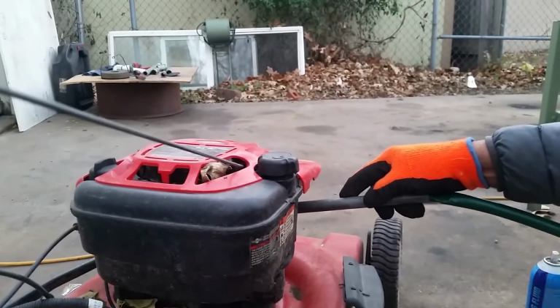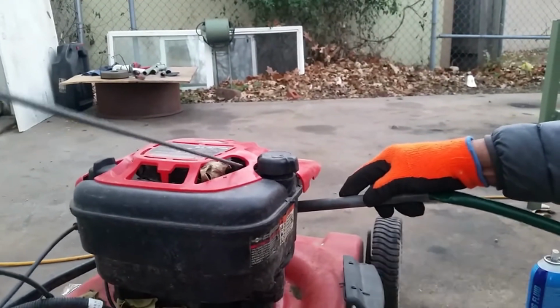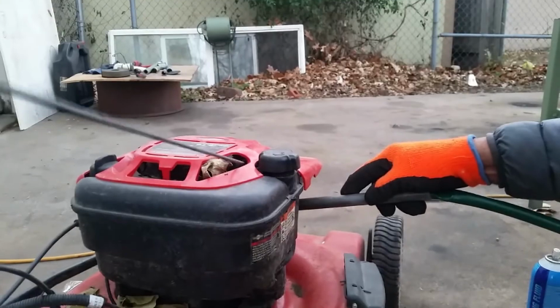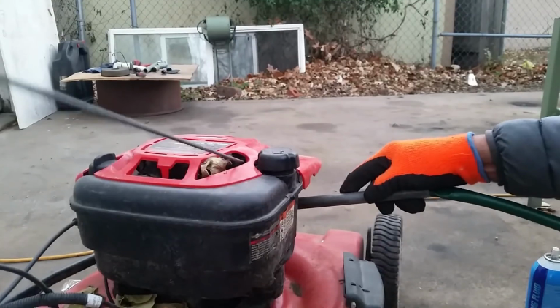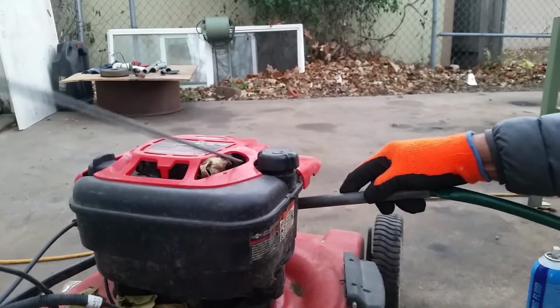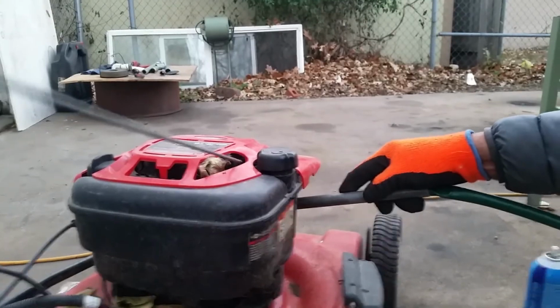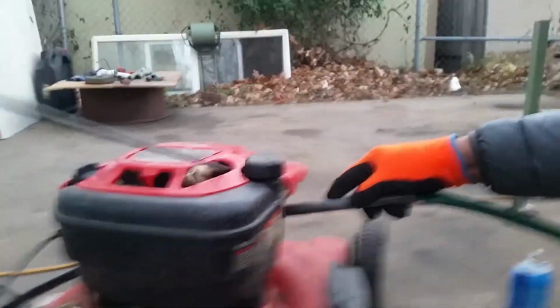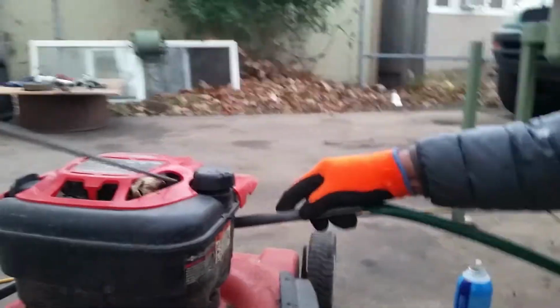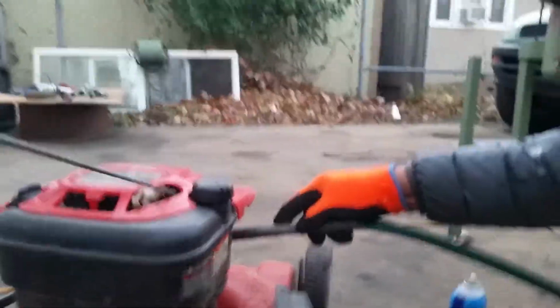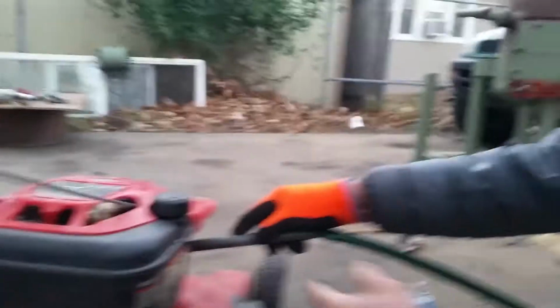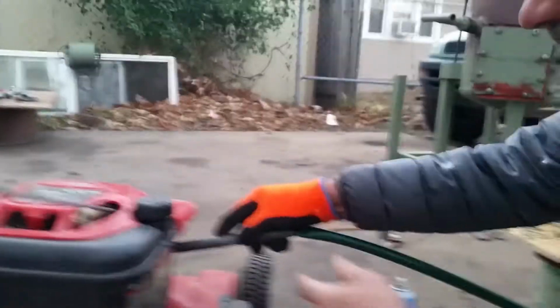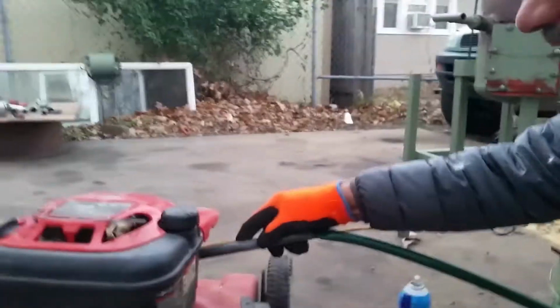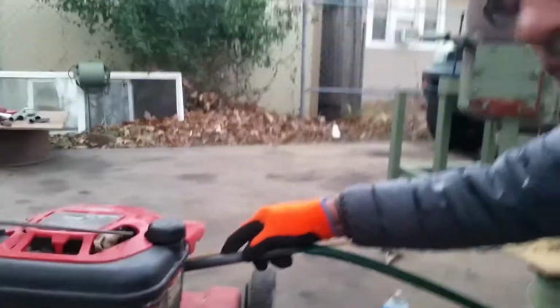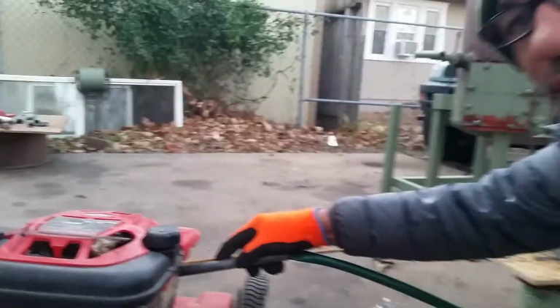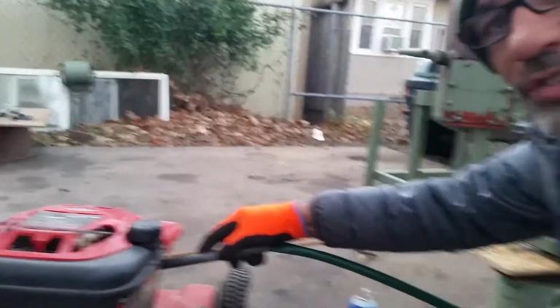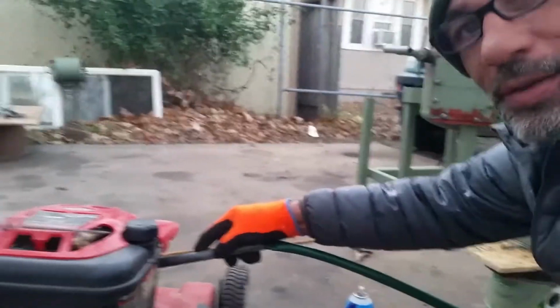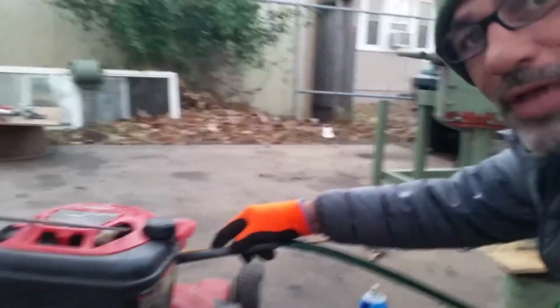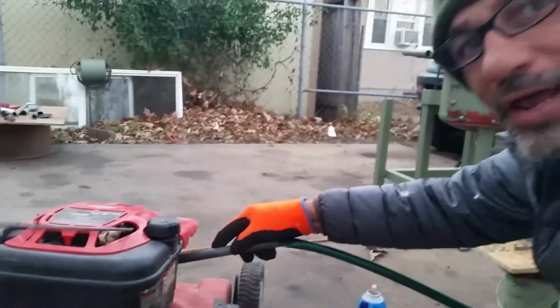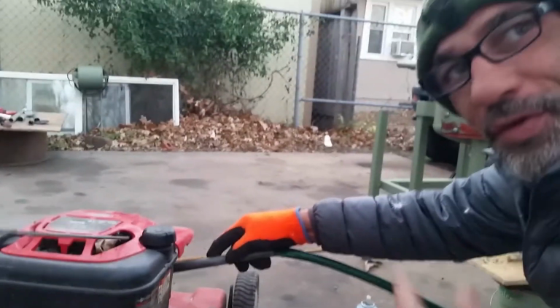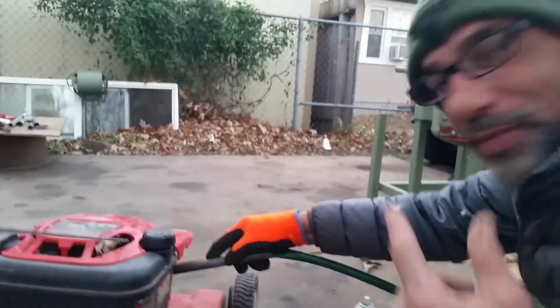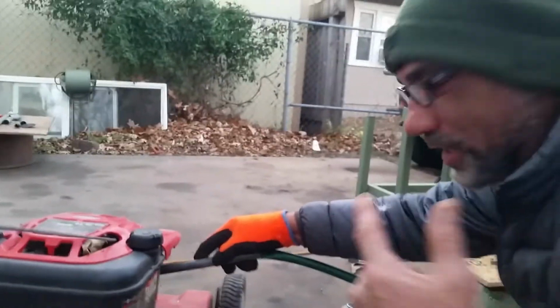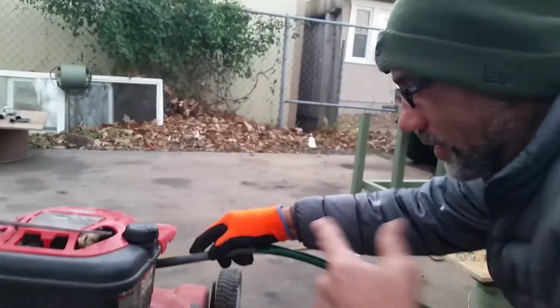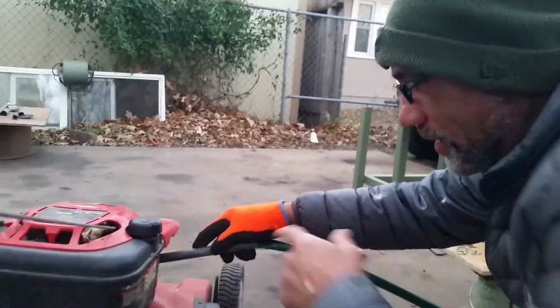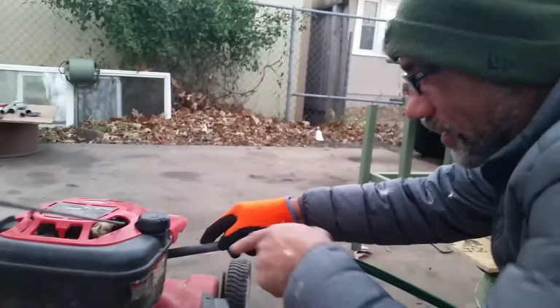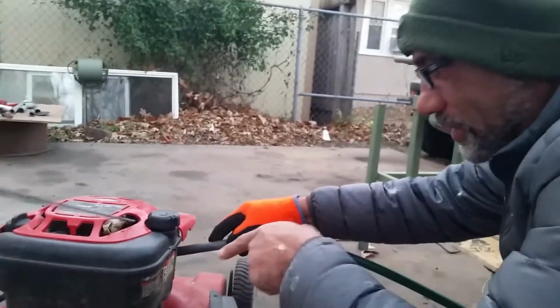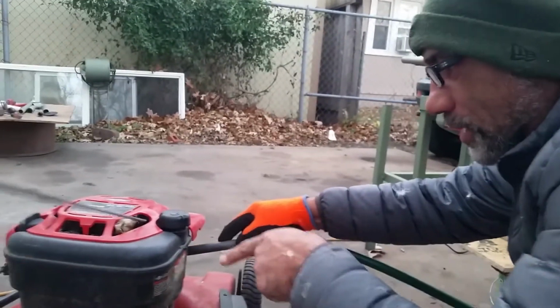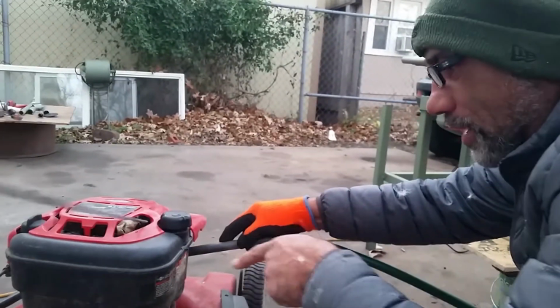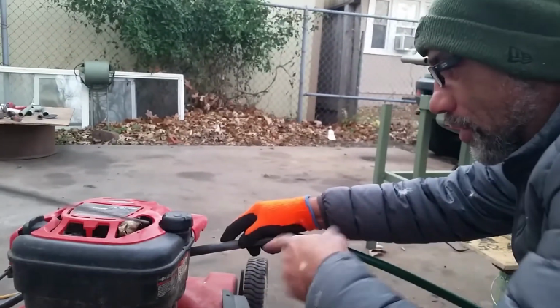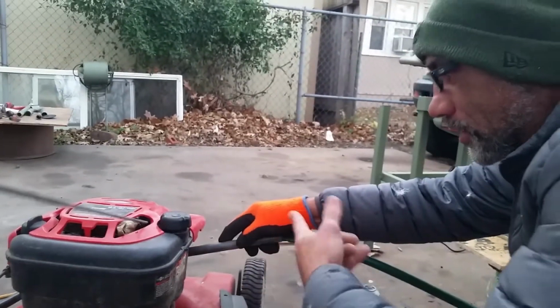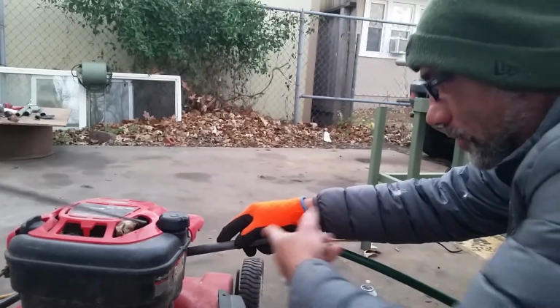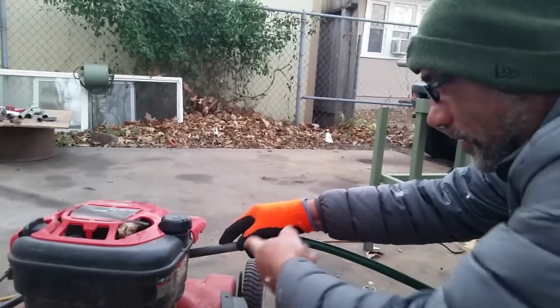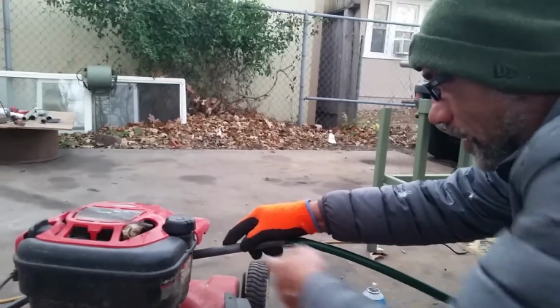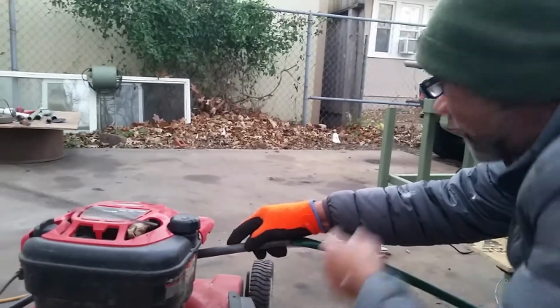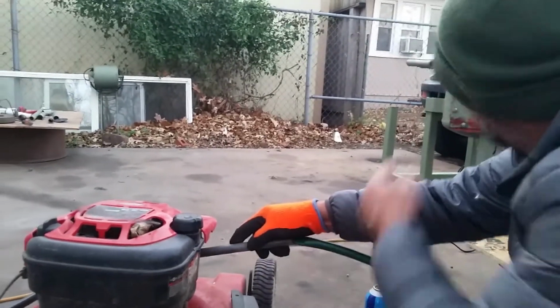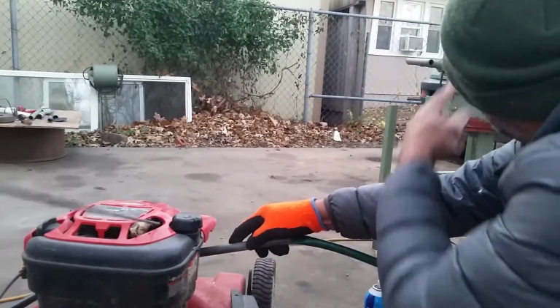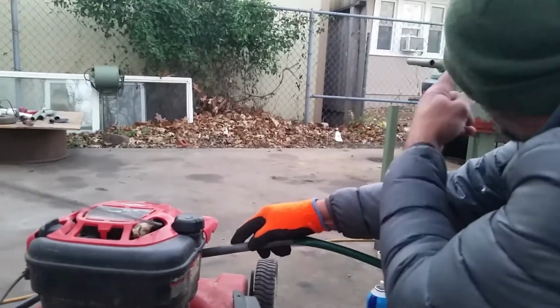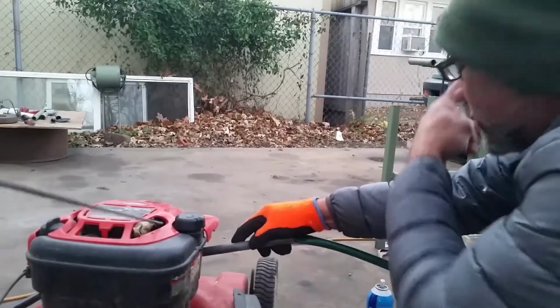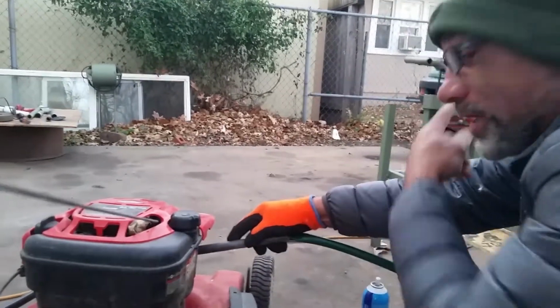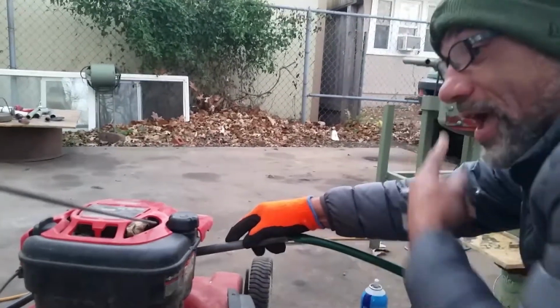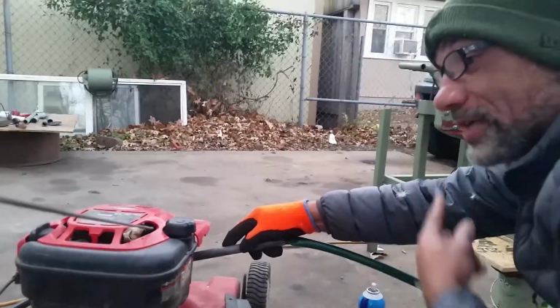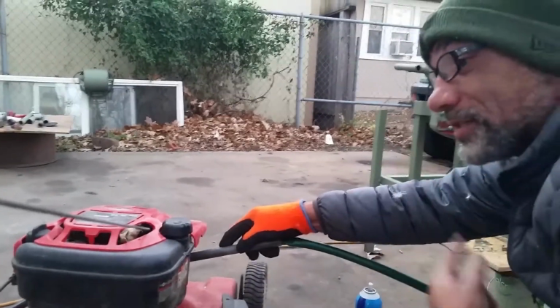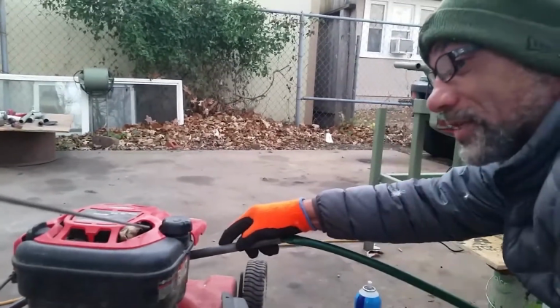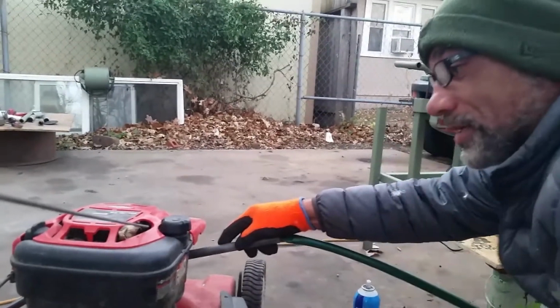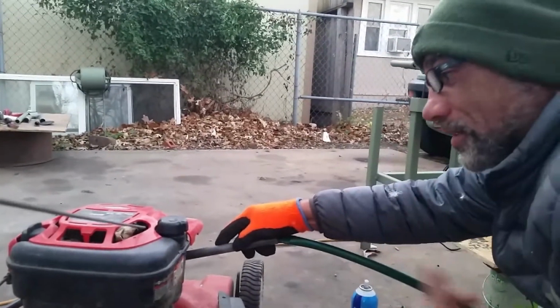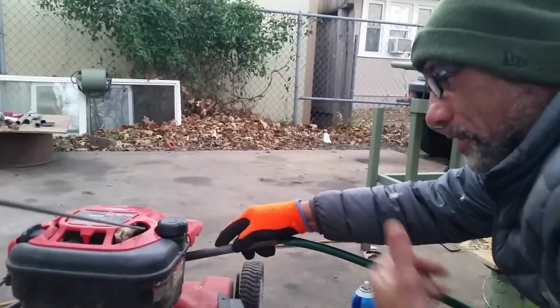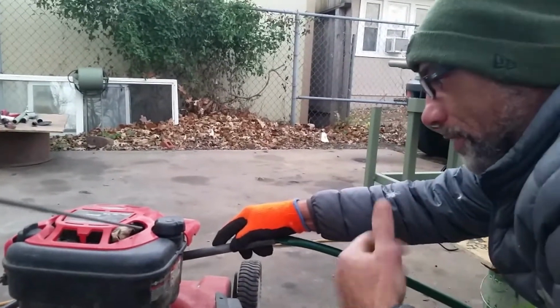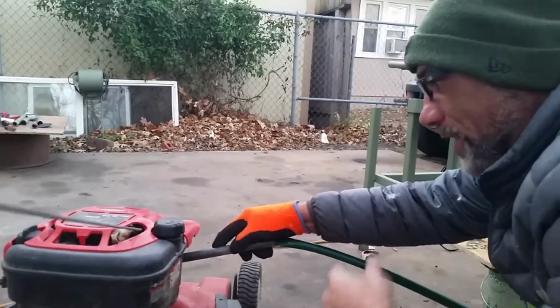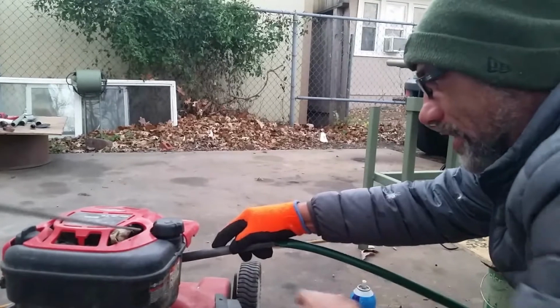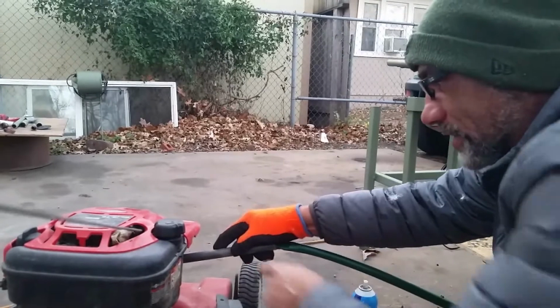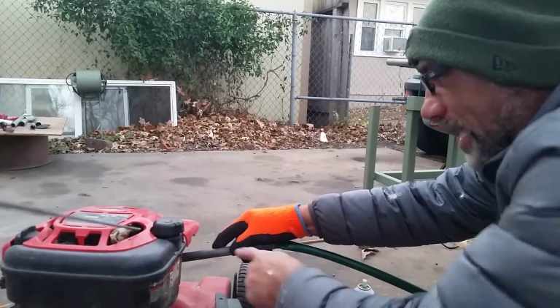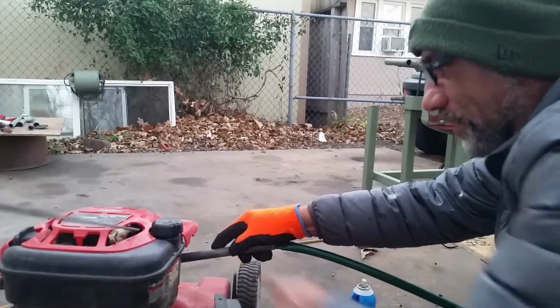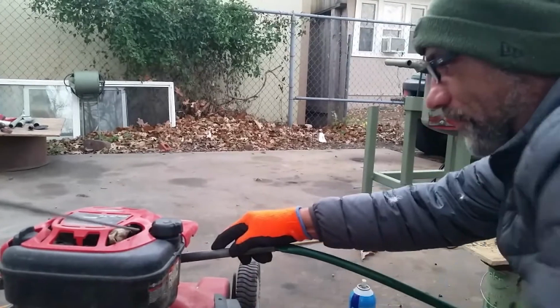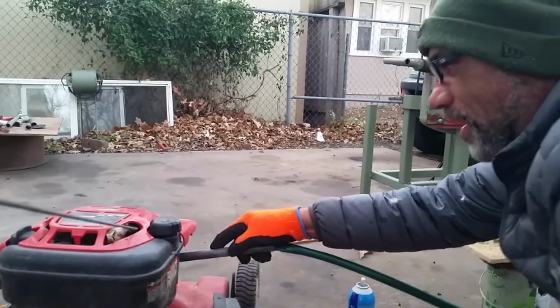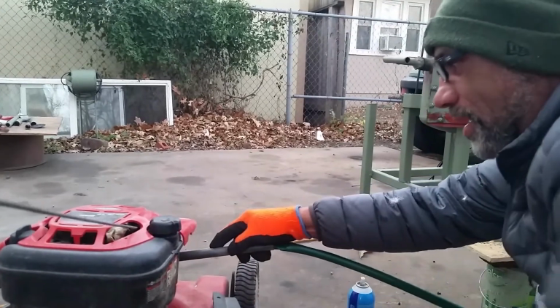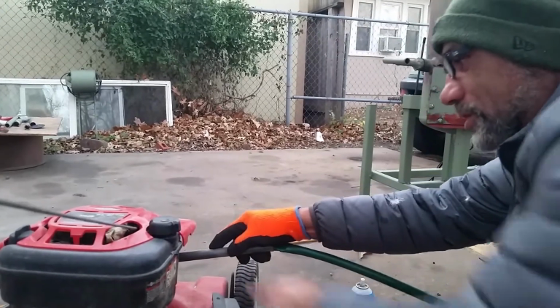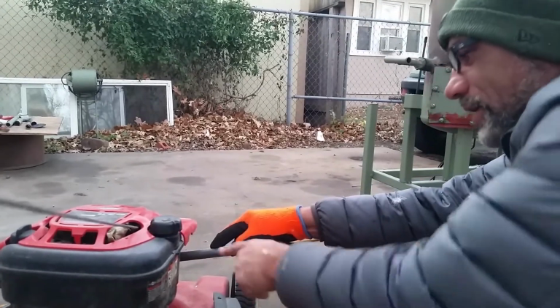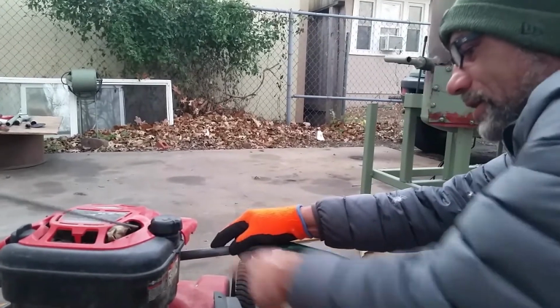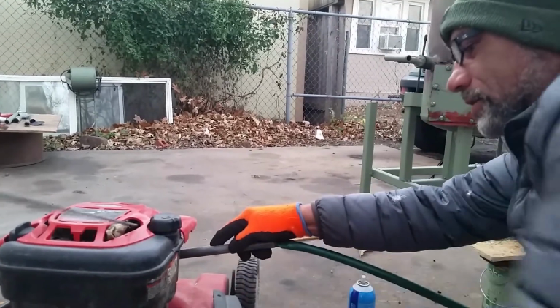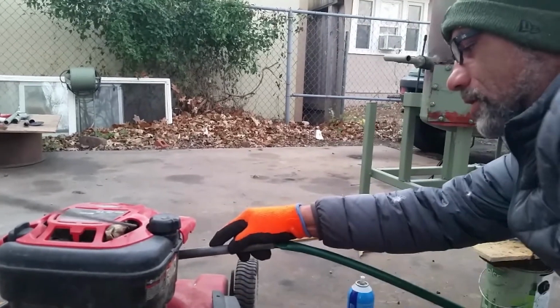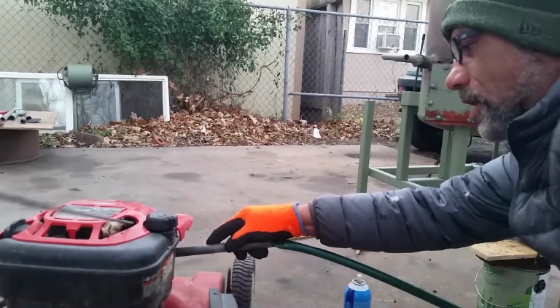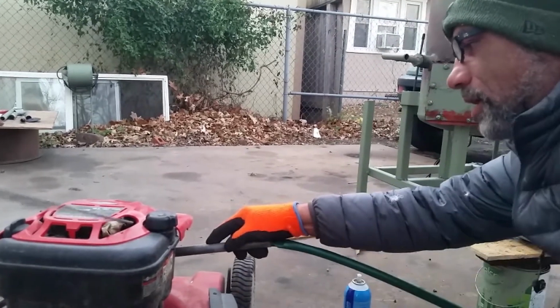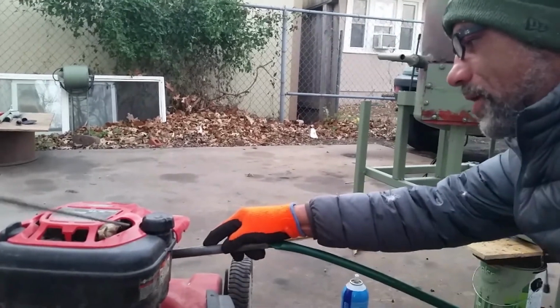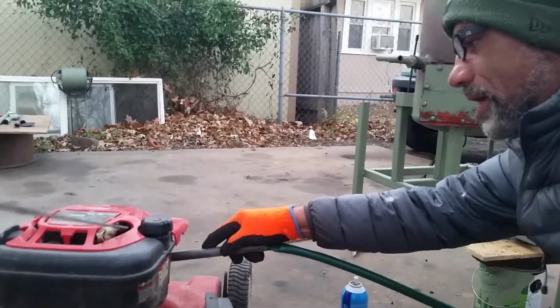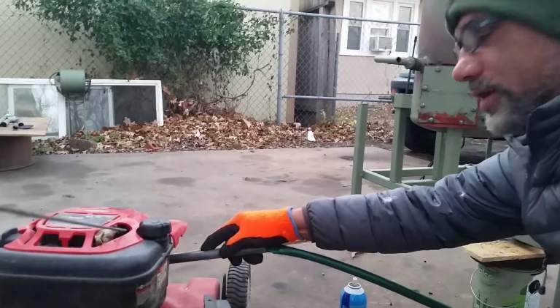Right now I ain't got enough pressure coming out of it, but this lawnmower is running off of this wood gas coming out of this gasifier straight into the carburetor.